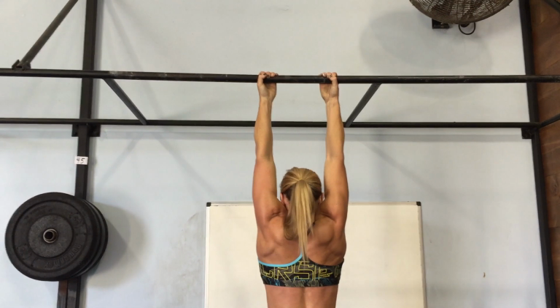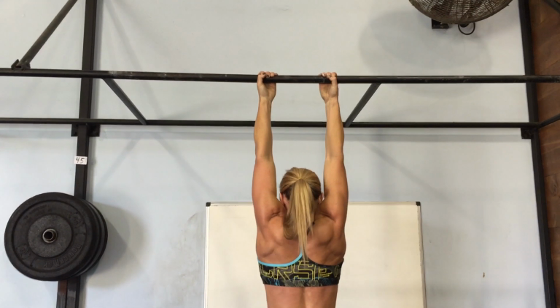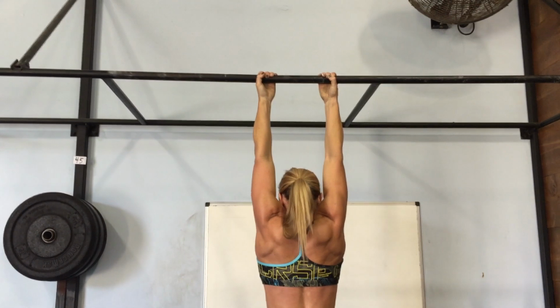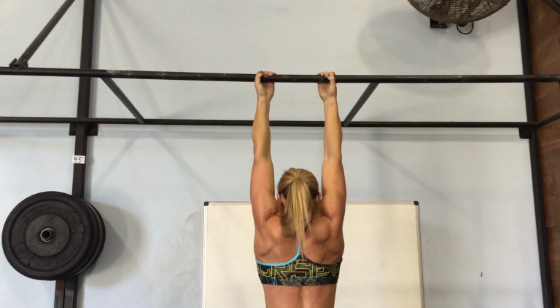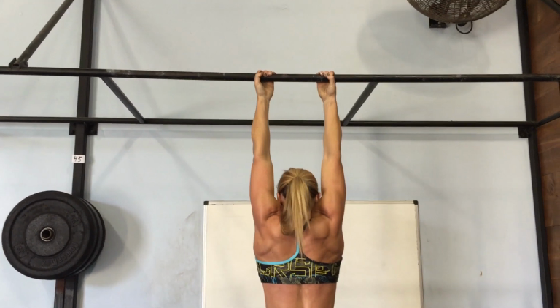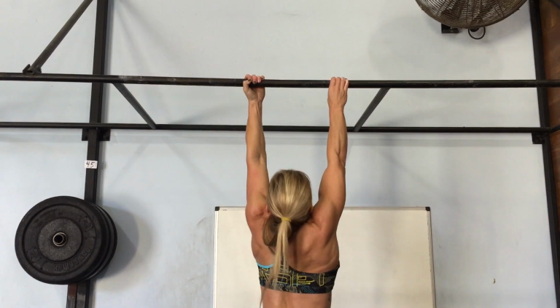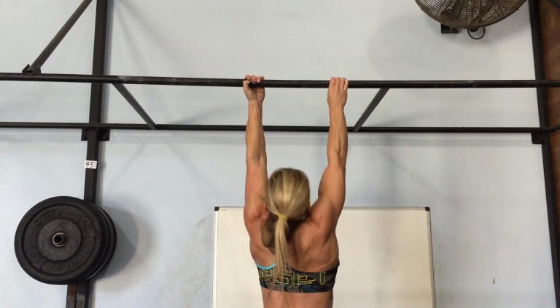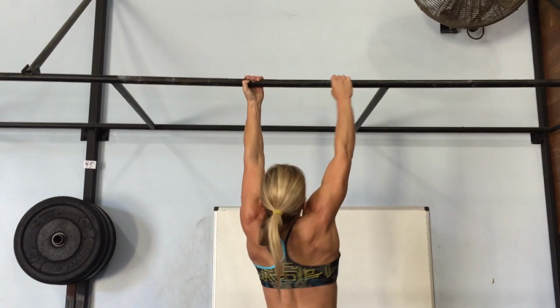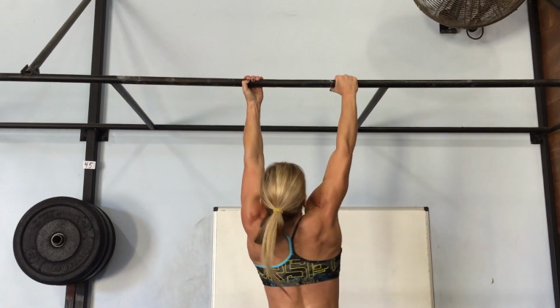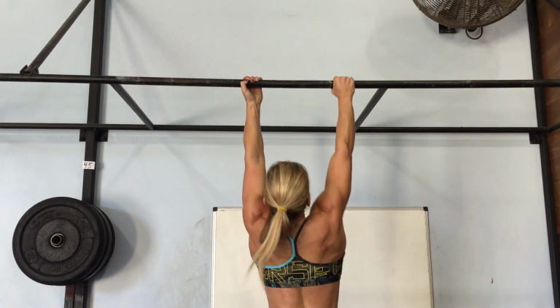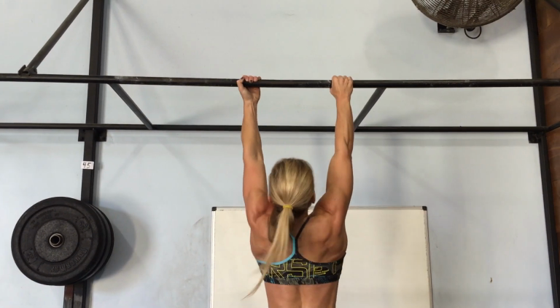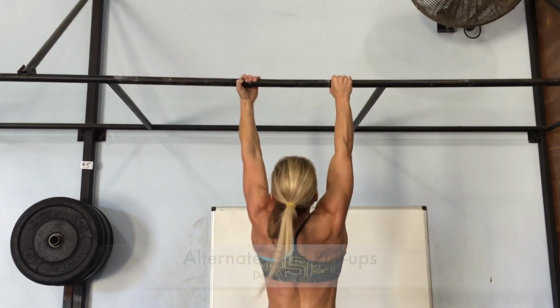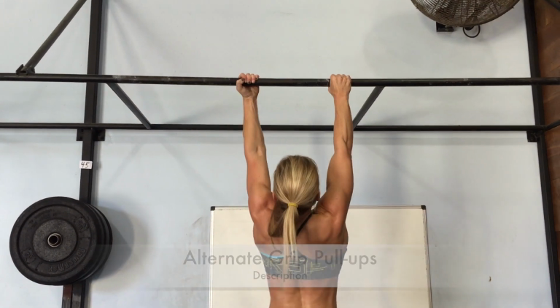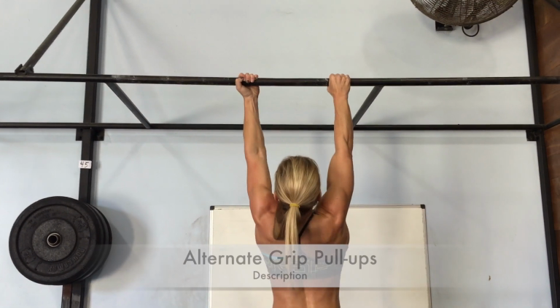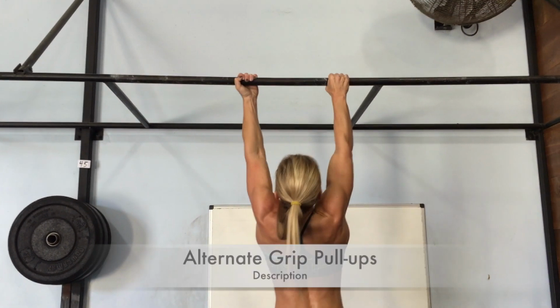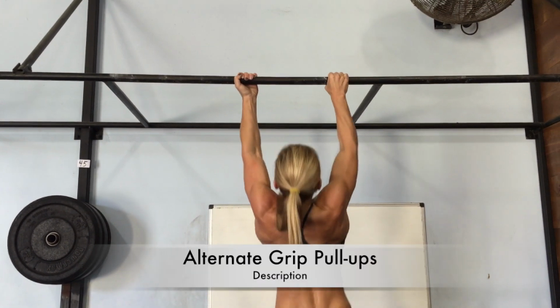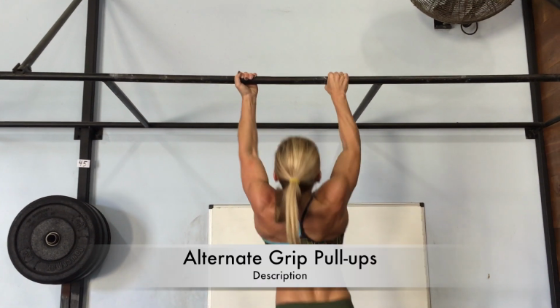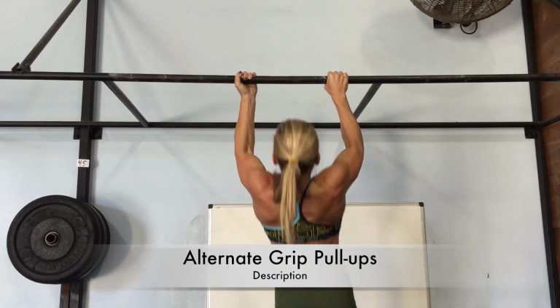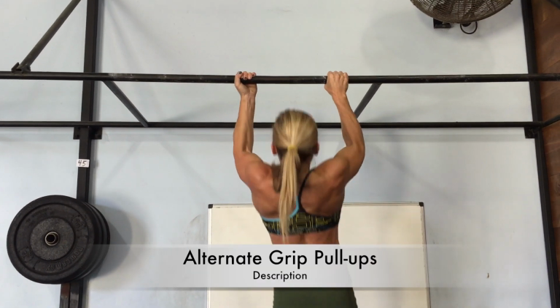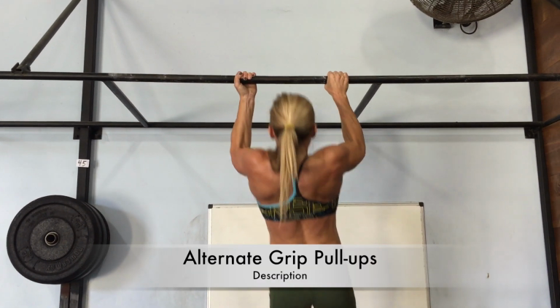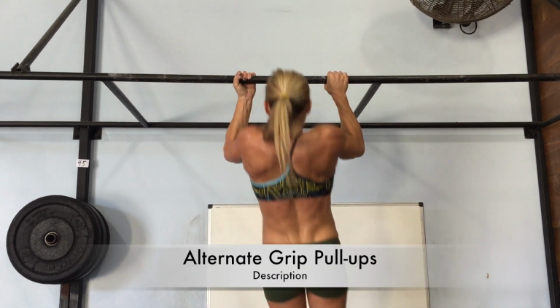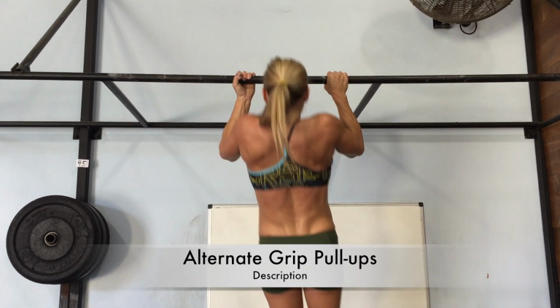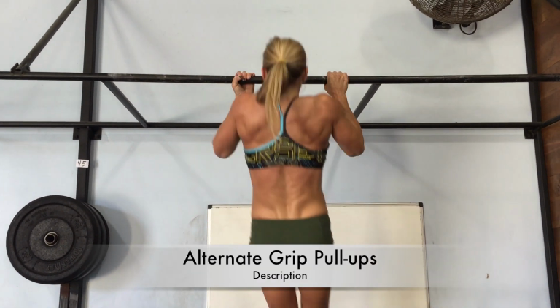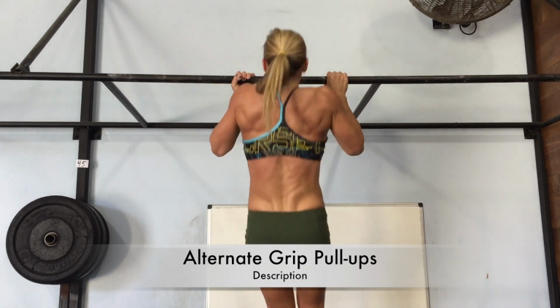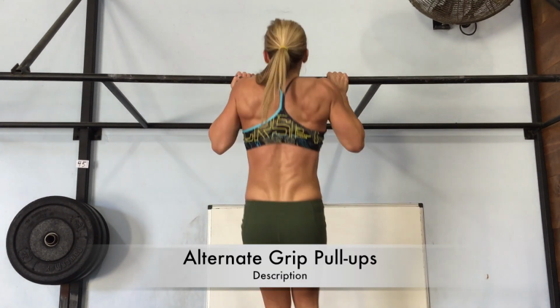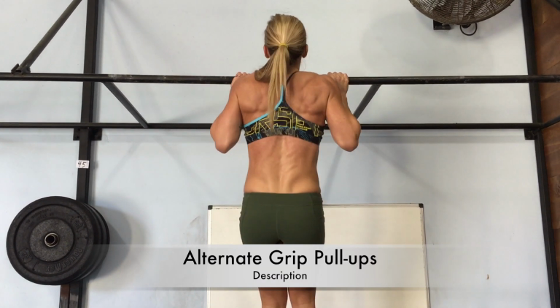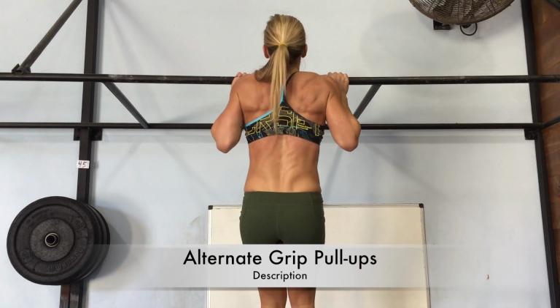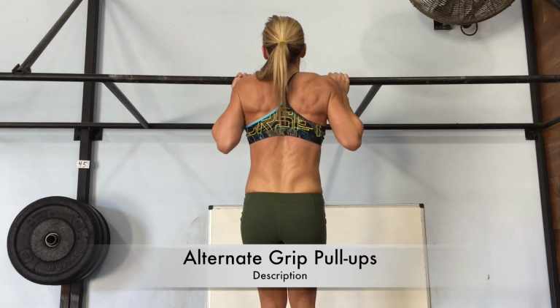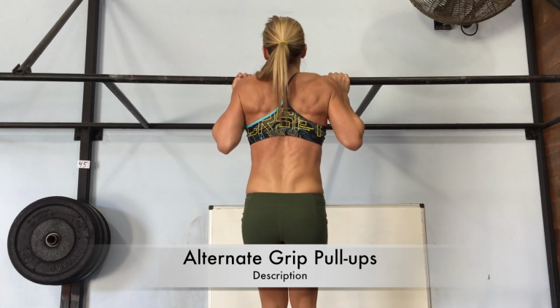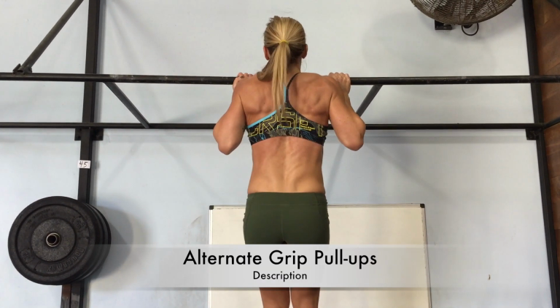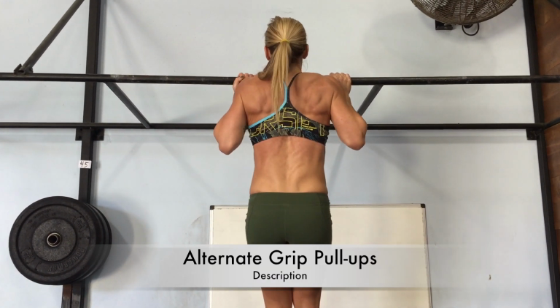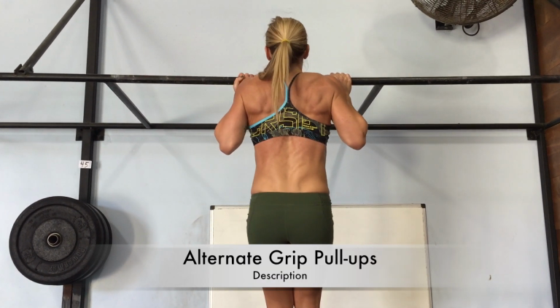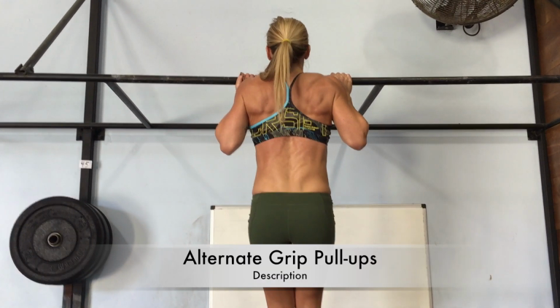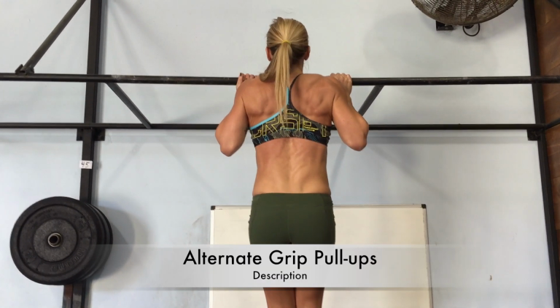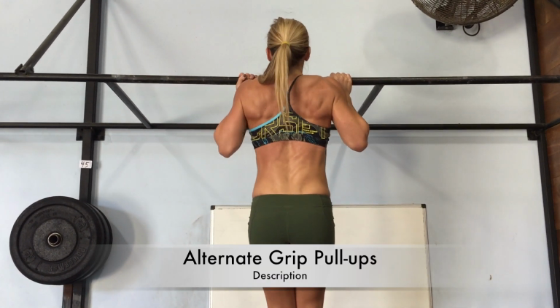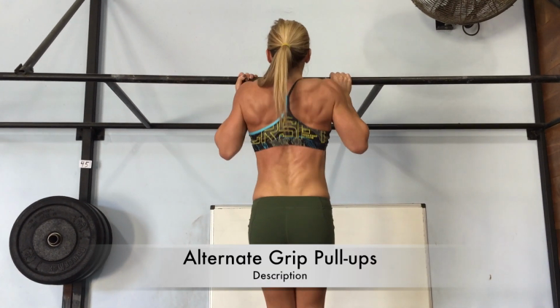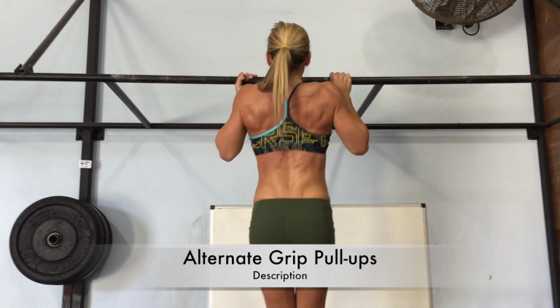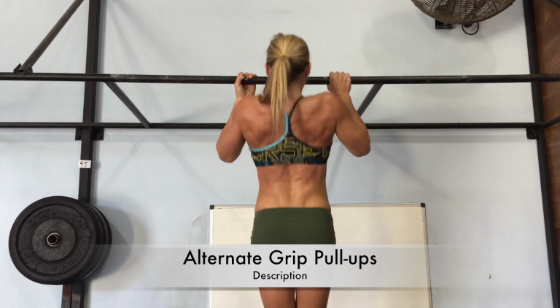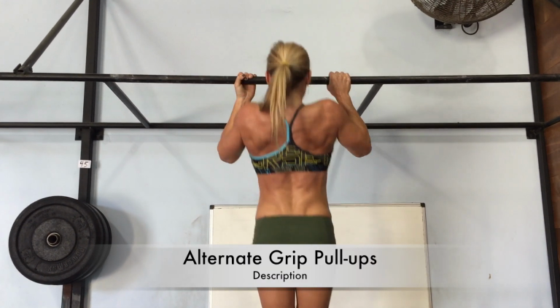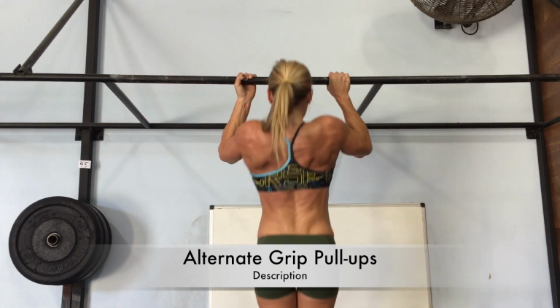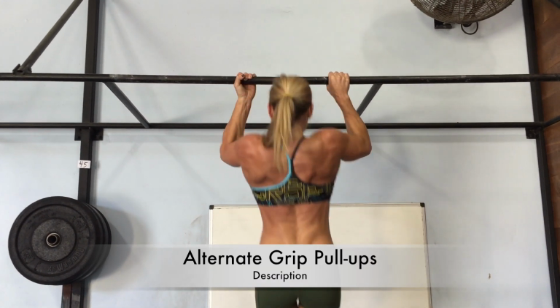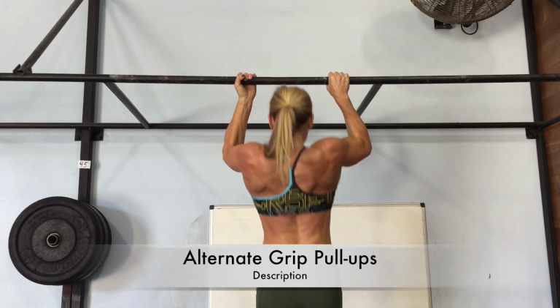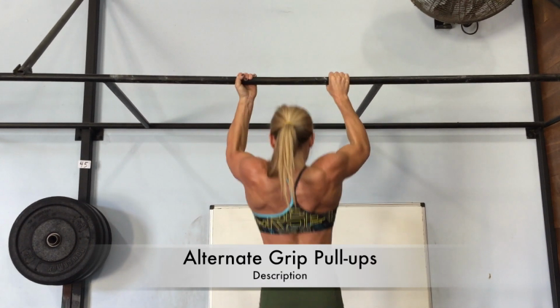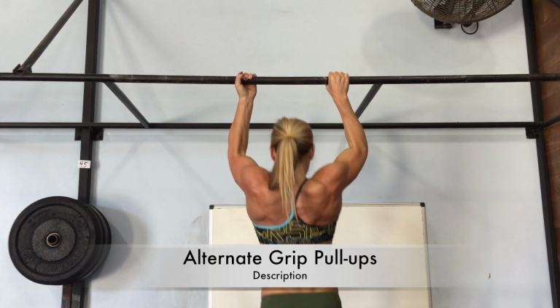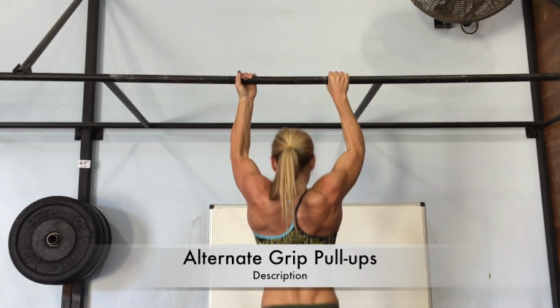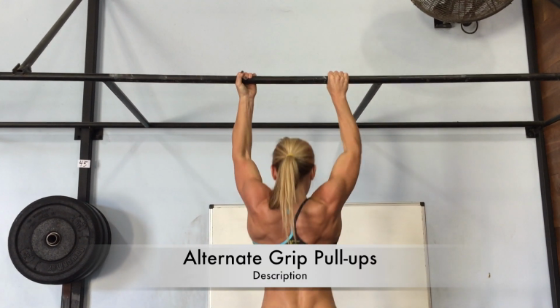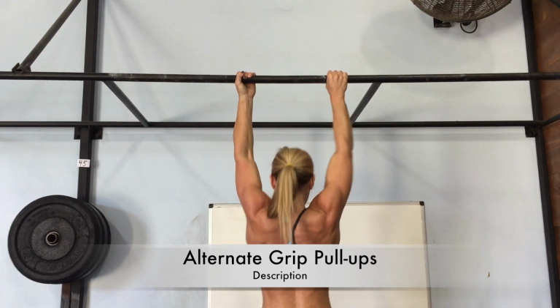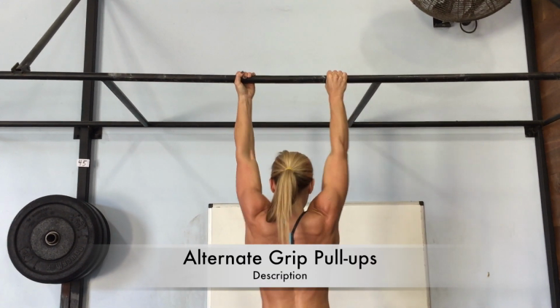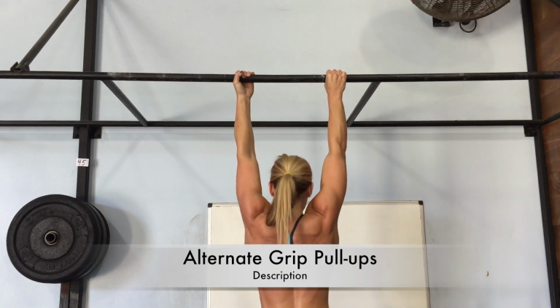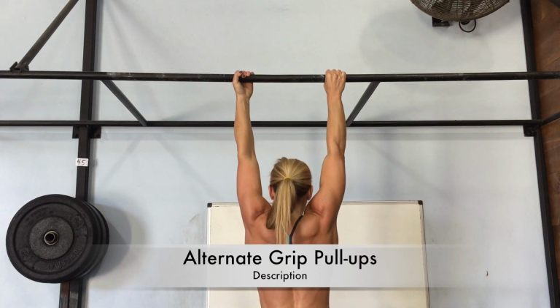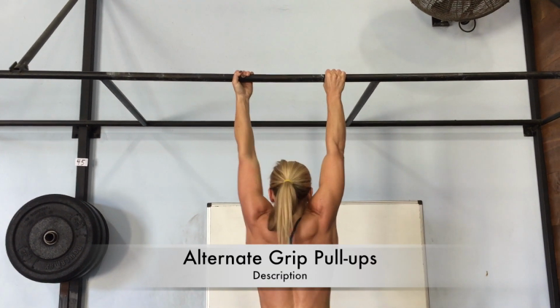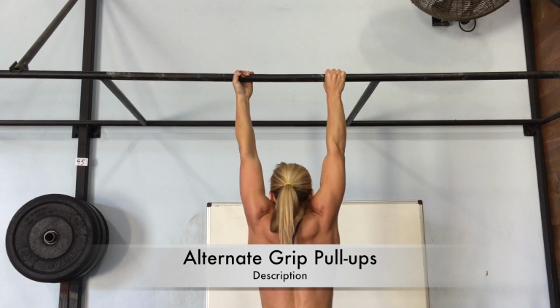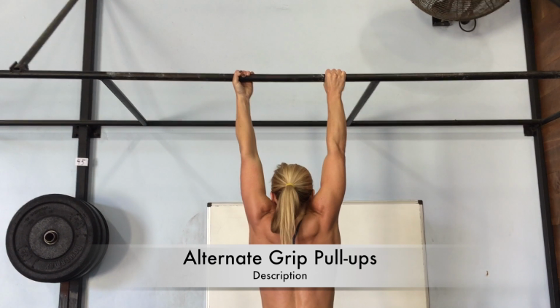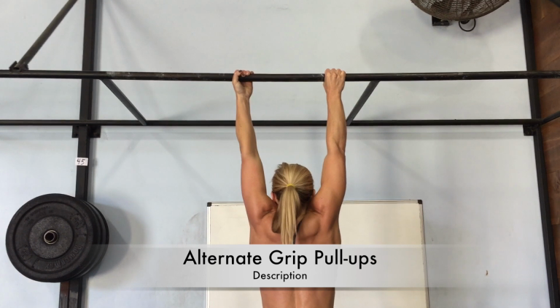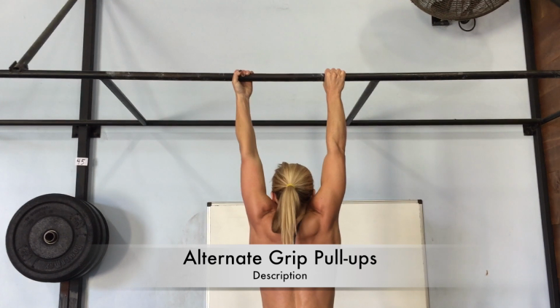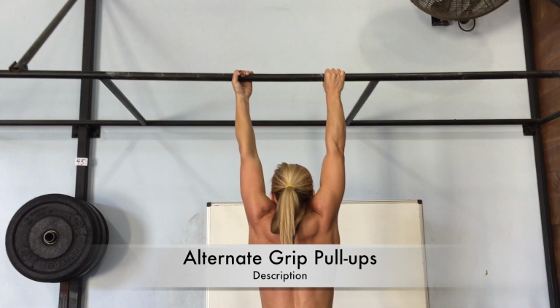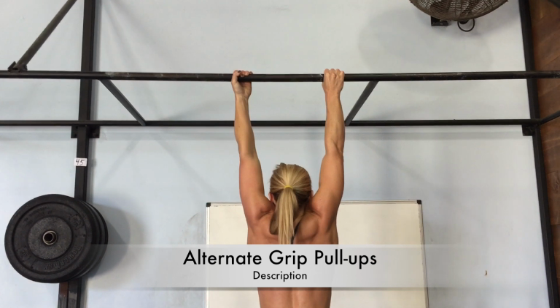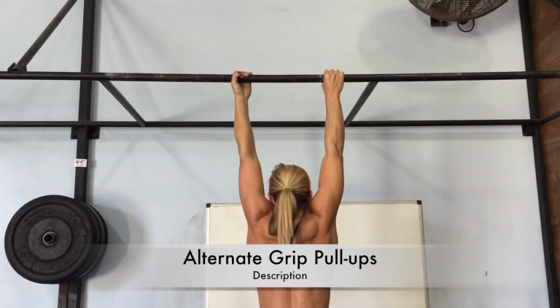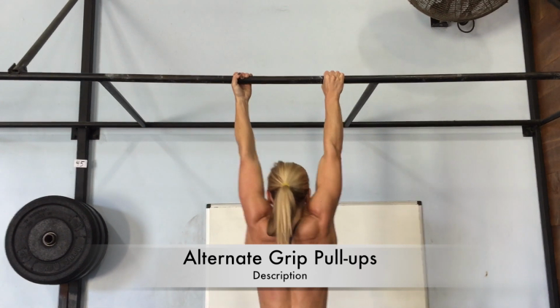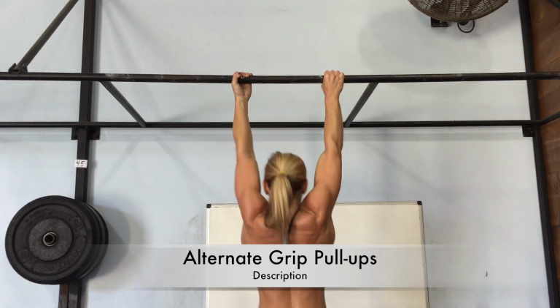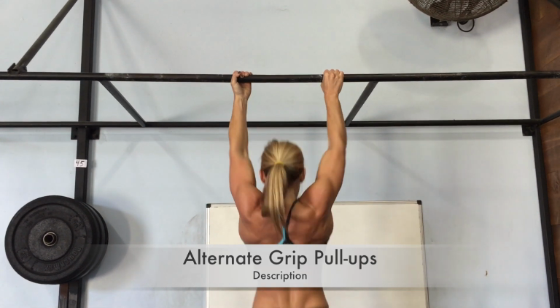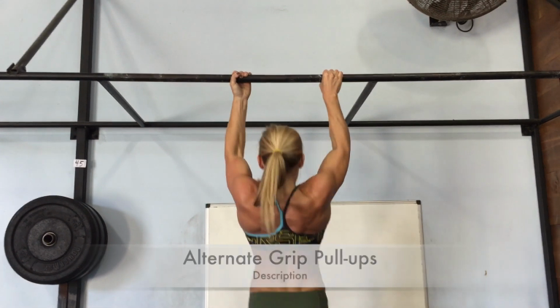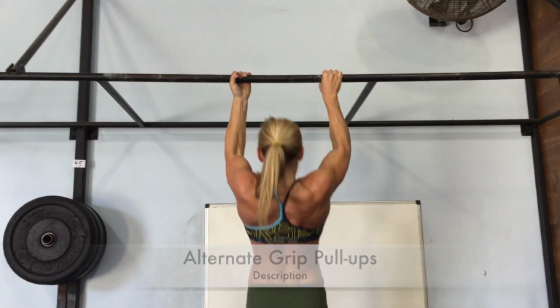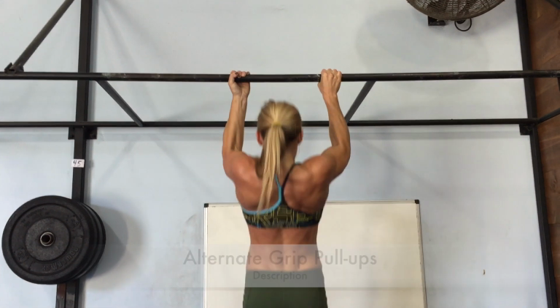You also see alternate grip pull-ups — this is another option you can do on either arm.